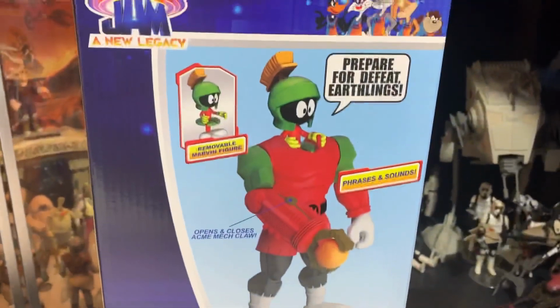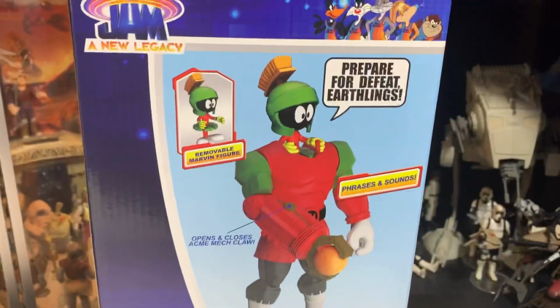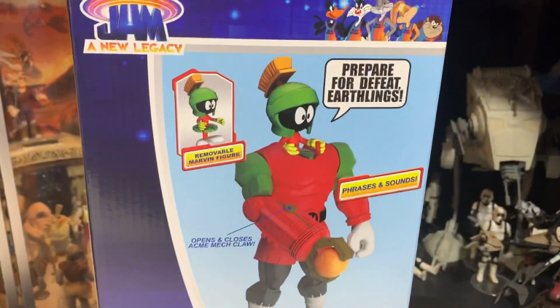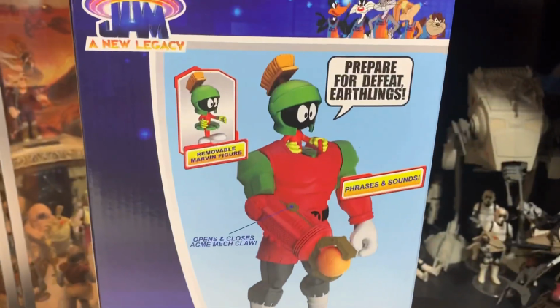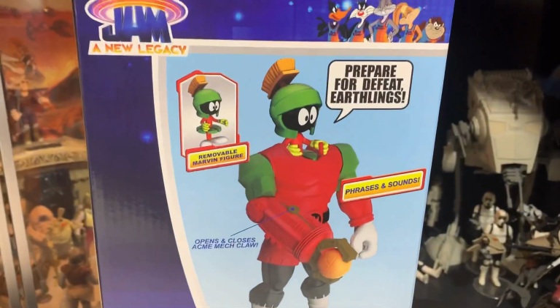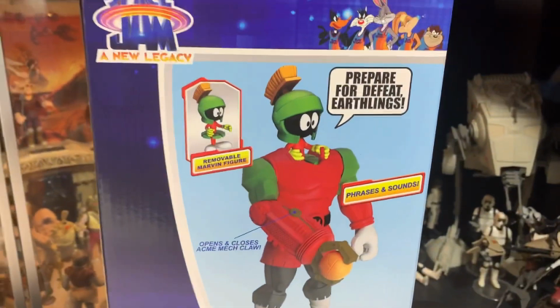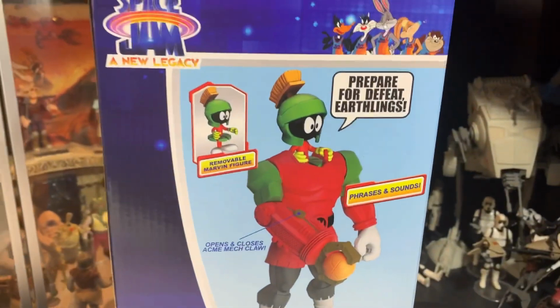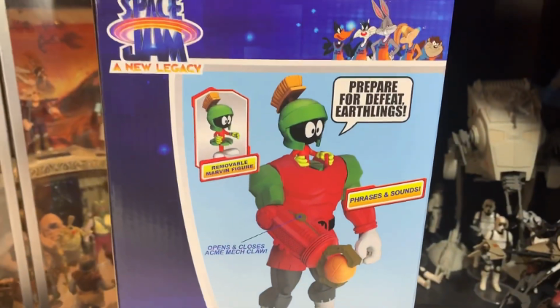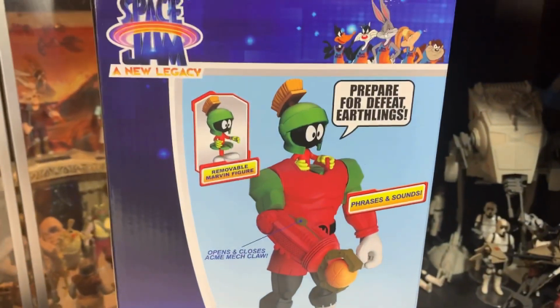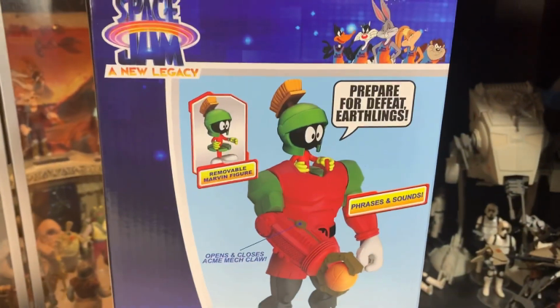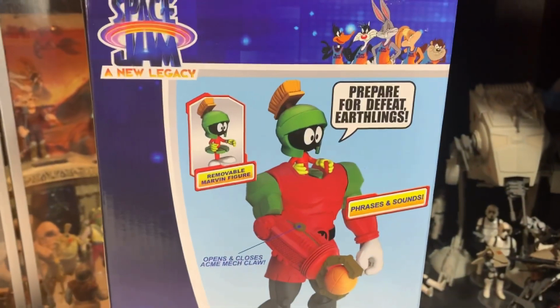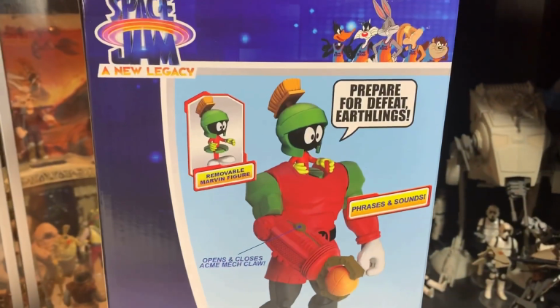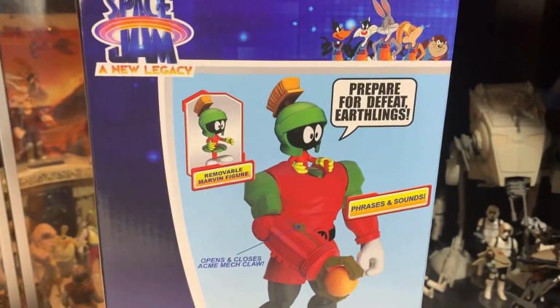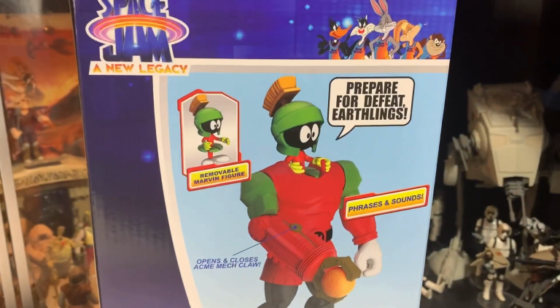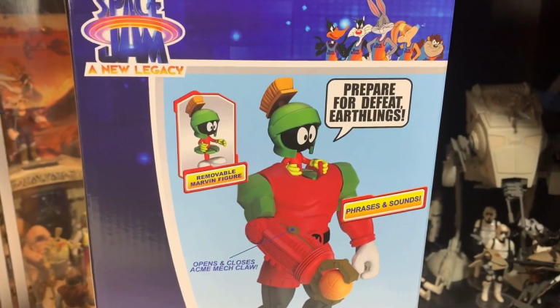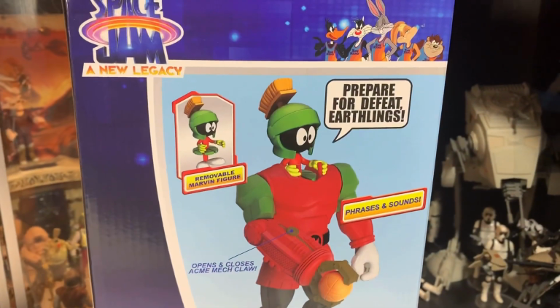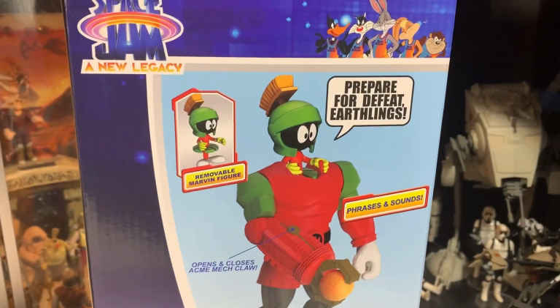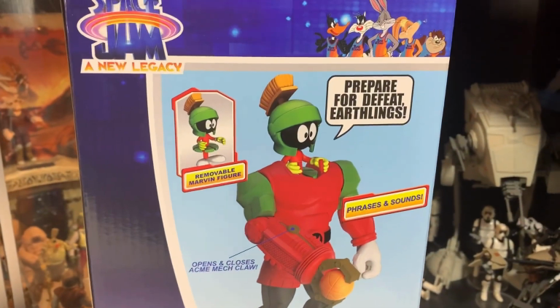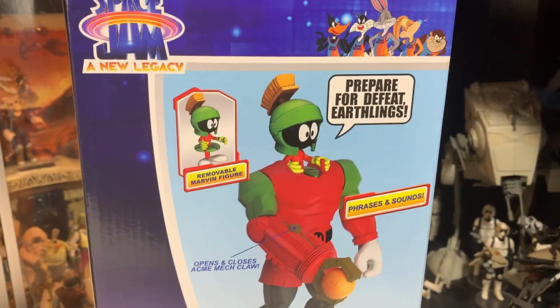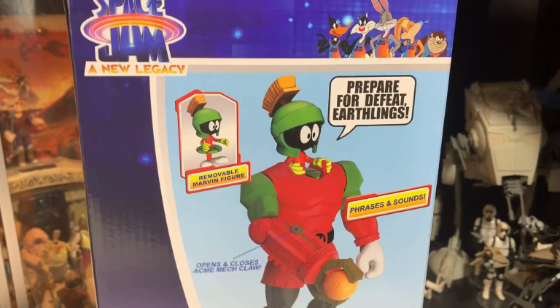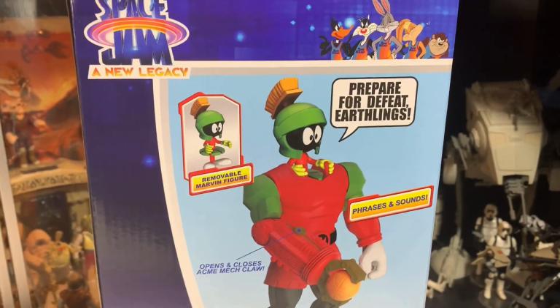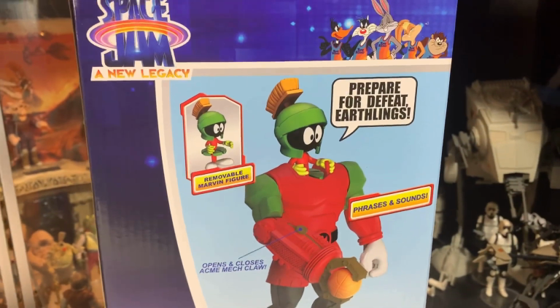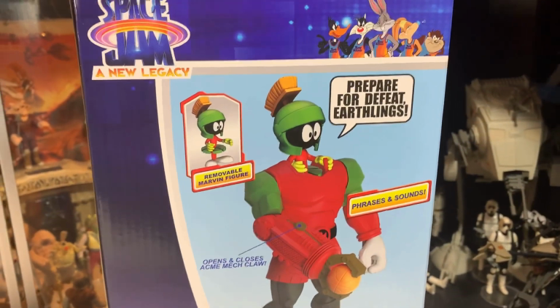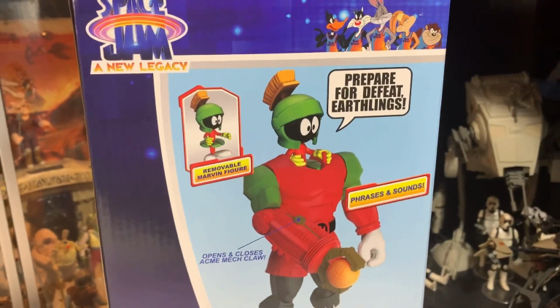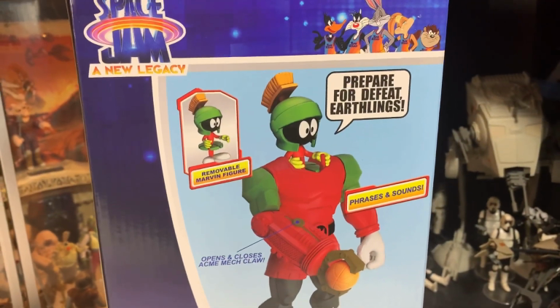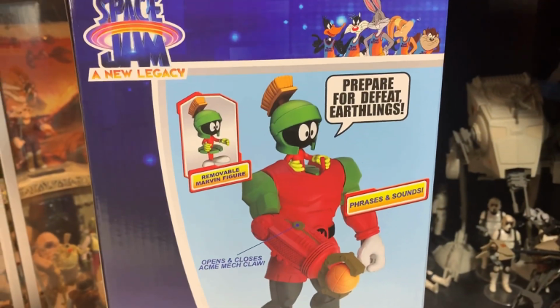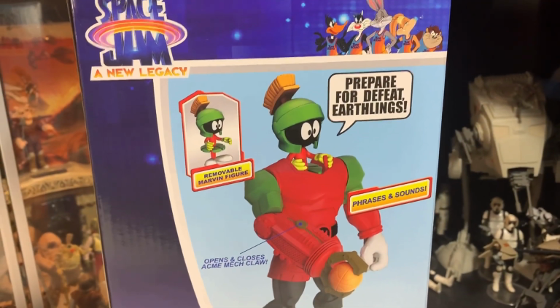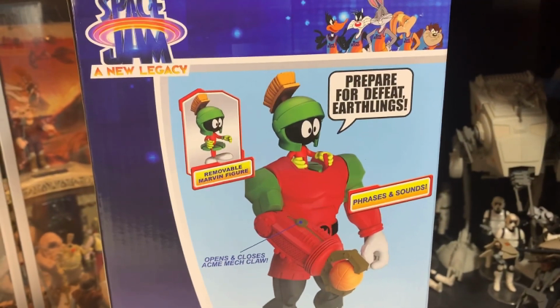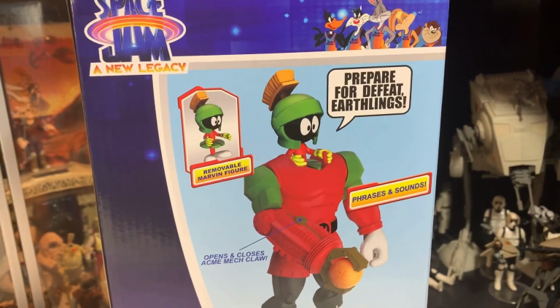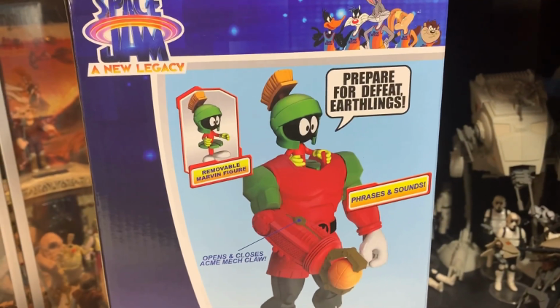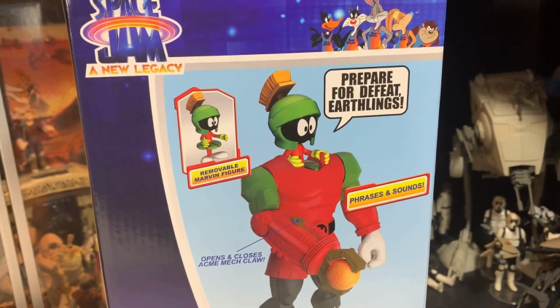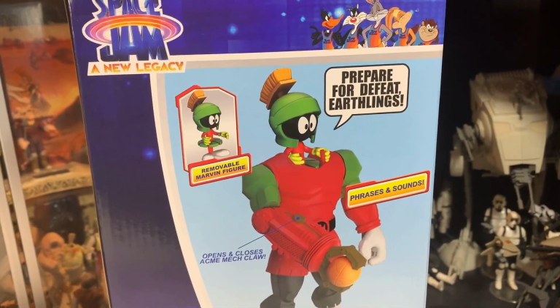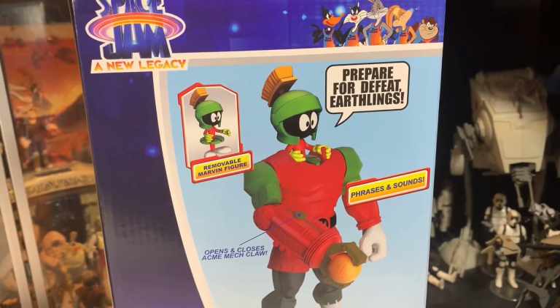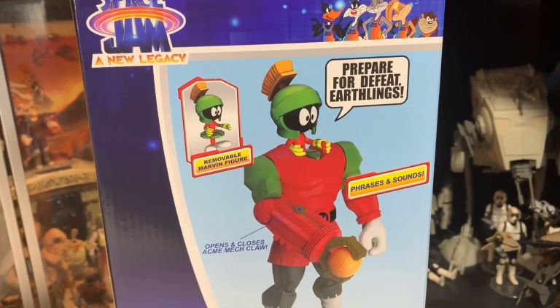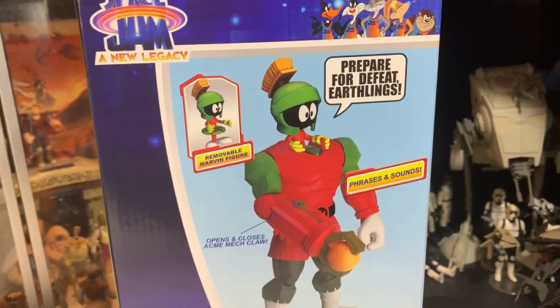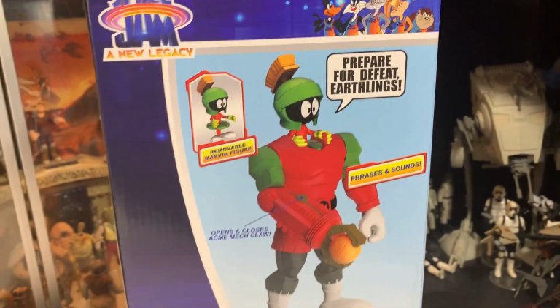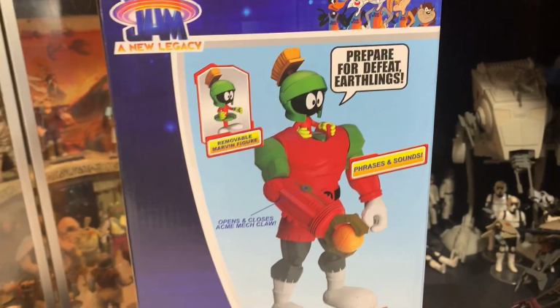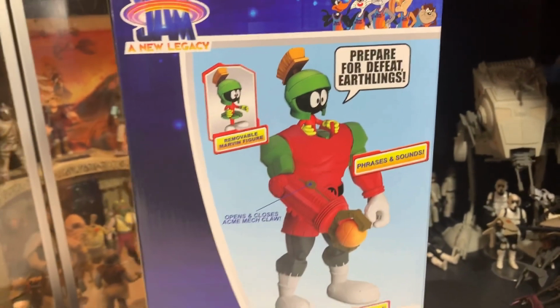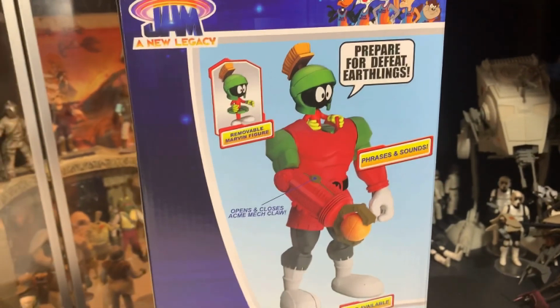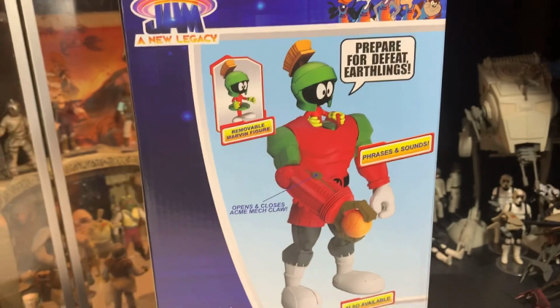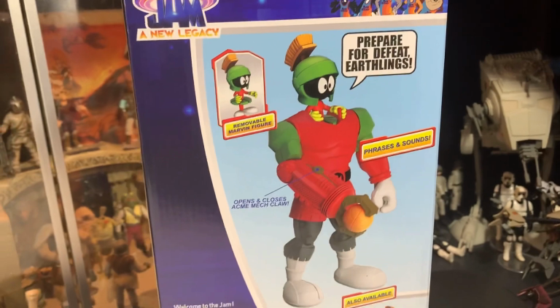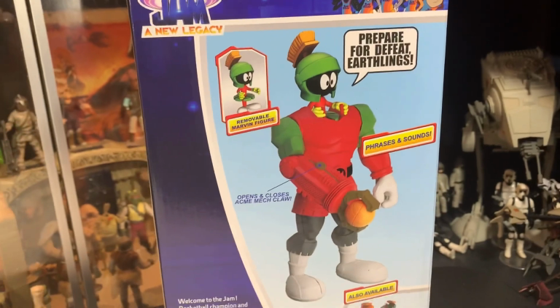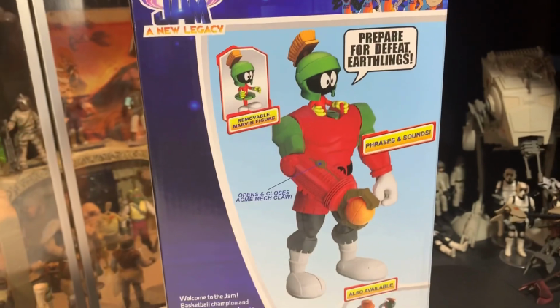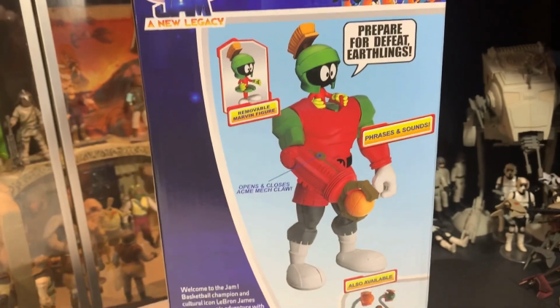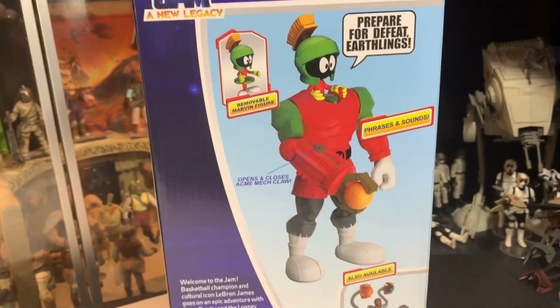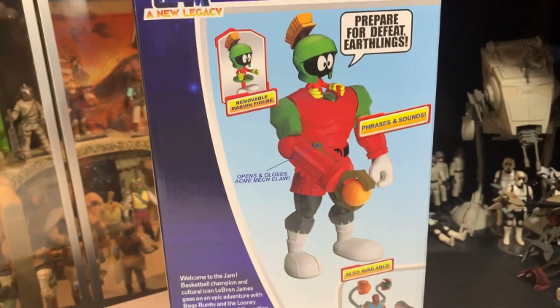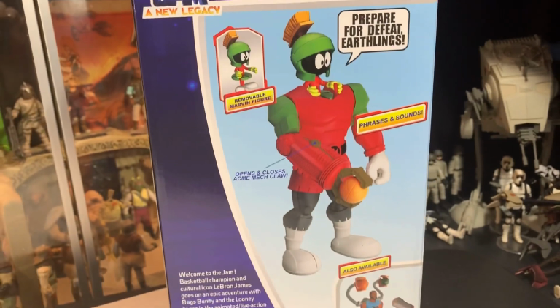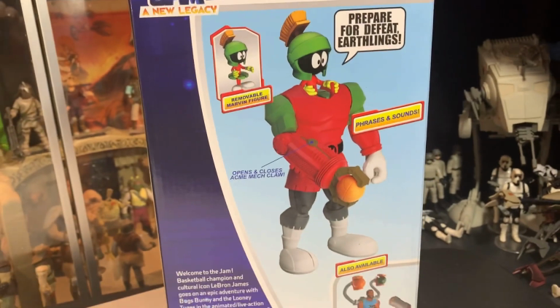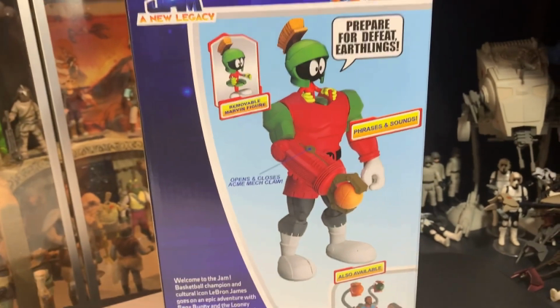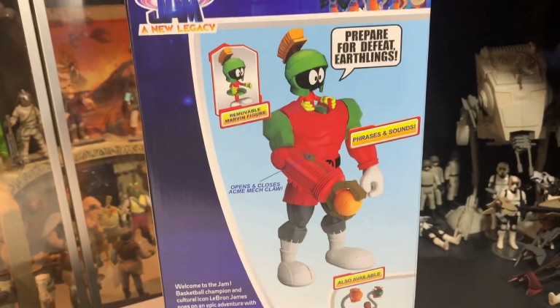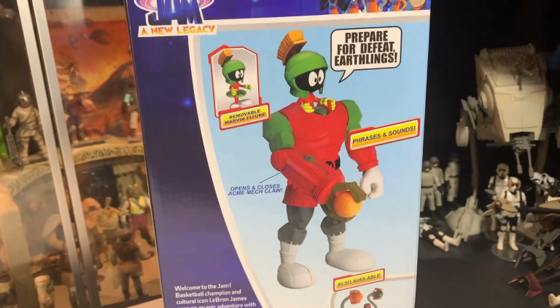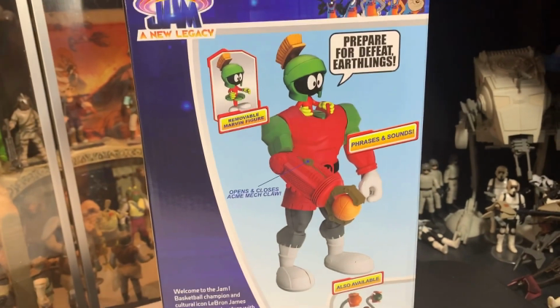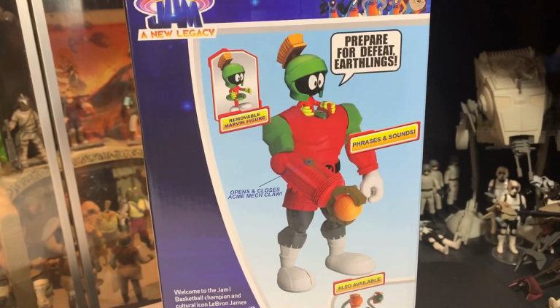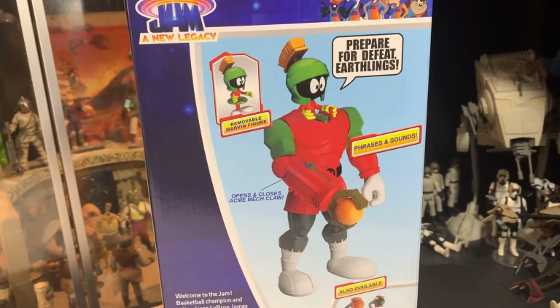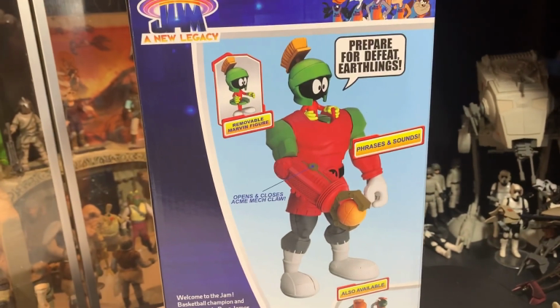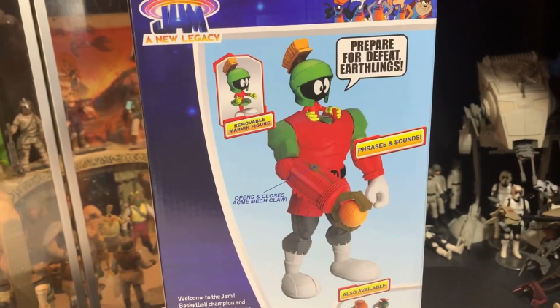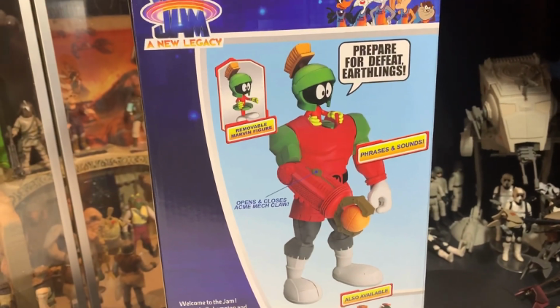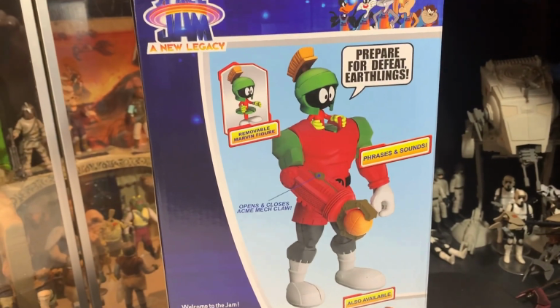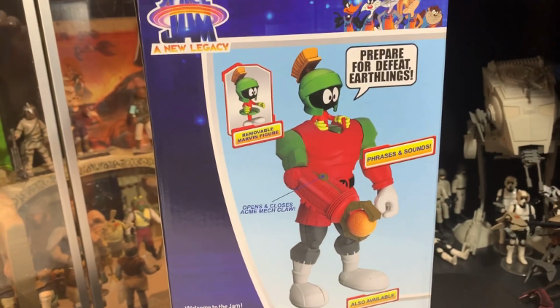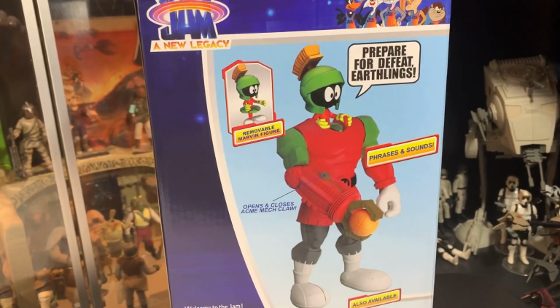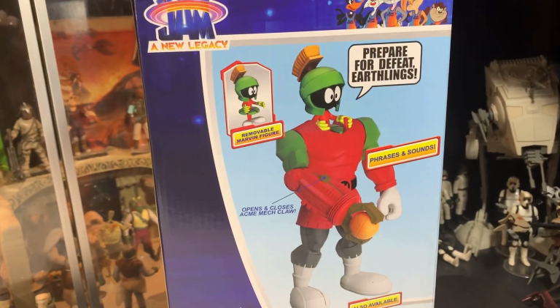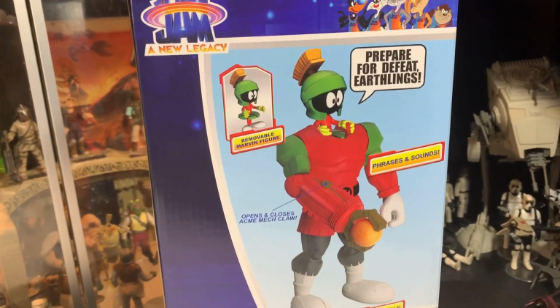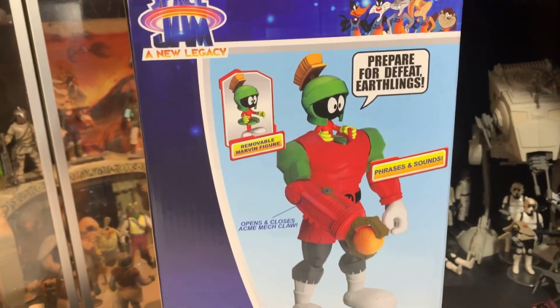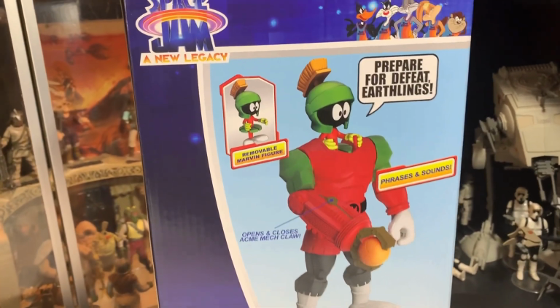But we had to get Marvin the Martian, because Marvin's cool. I'm not going to get all these figures, I'm just going to get Marvin the Martian, because Marvin's cool.